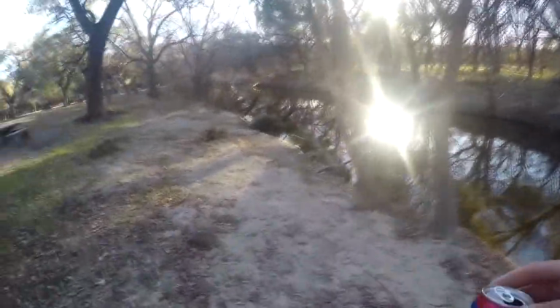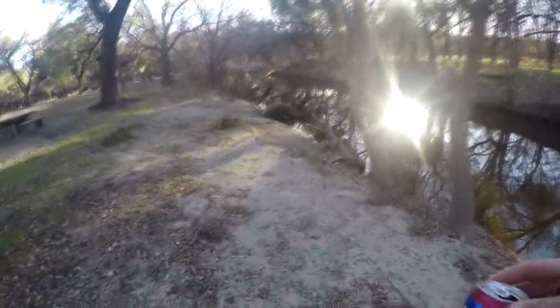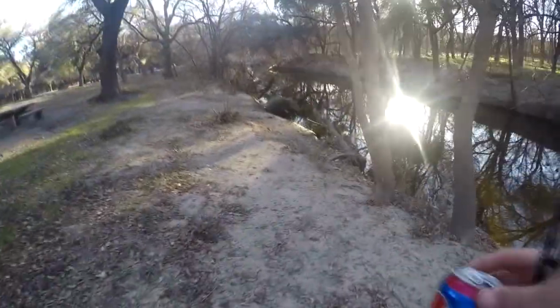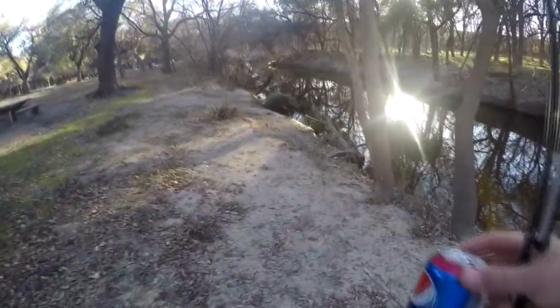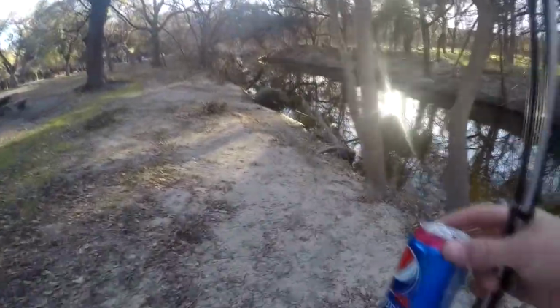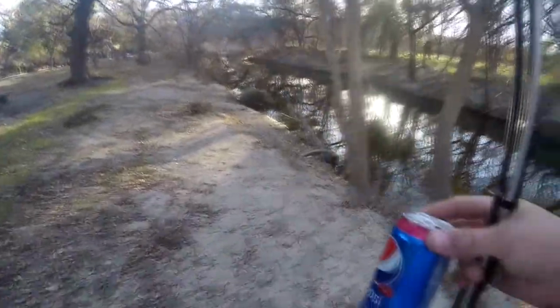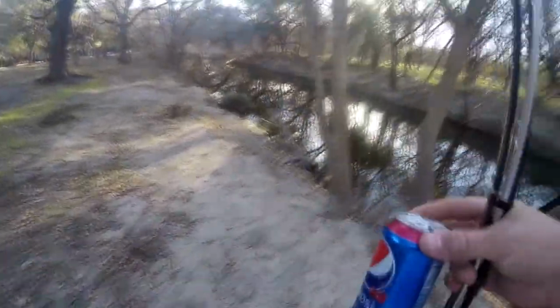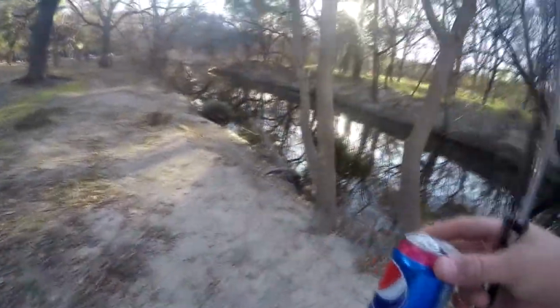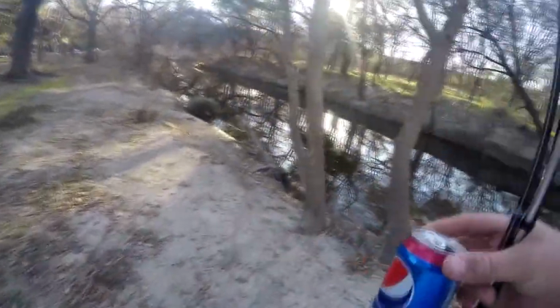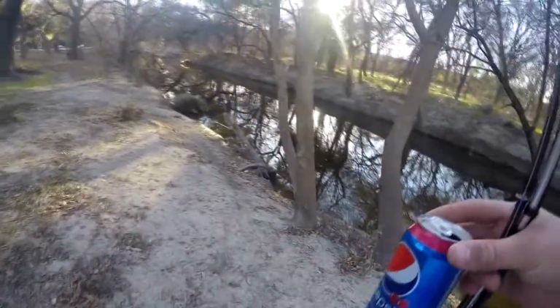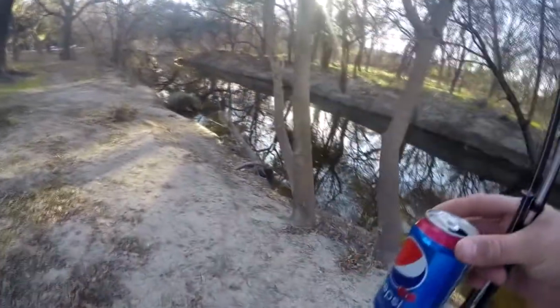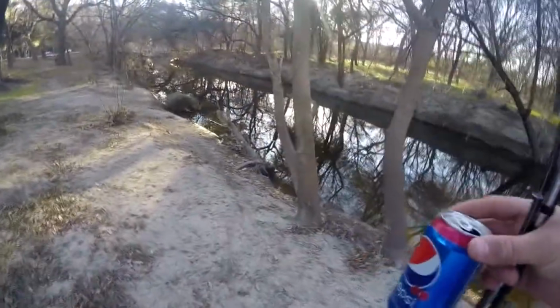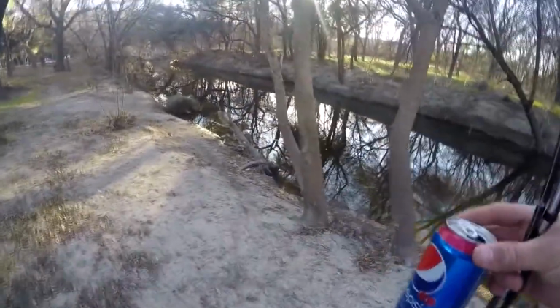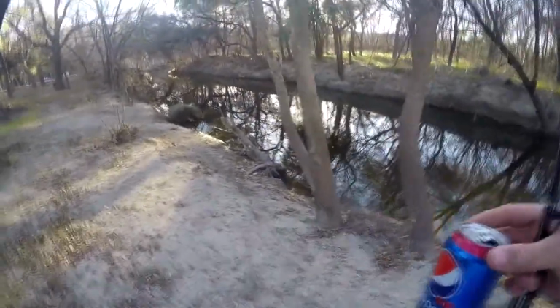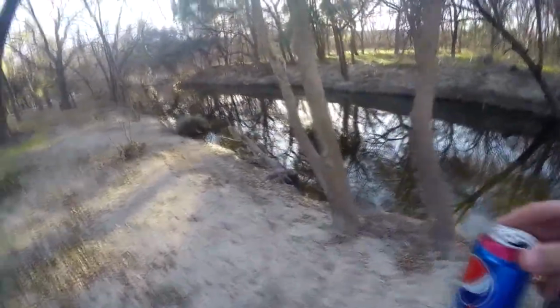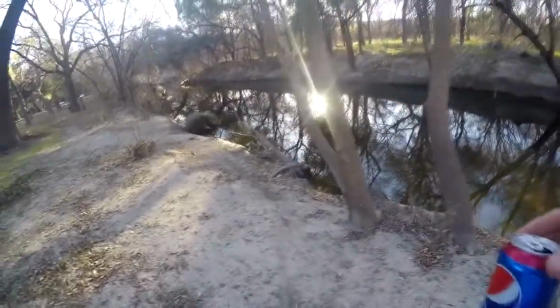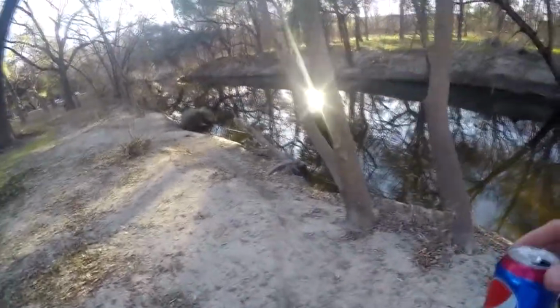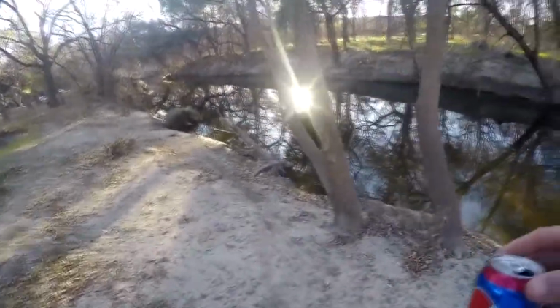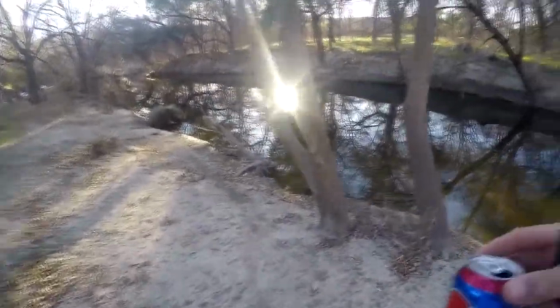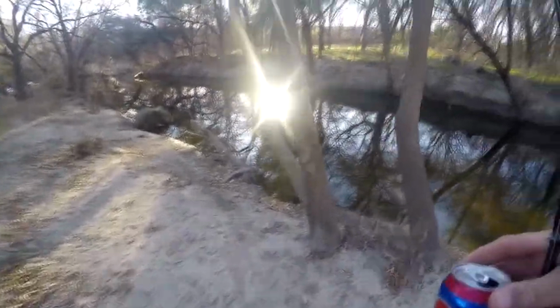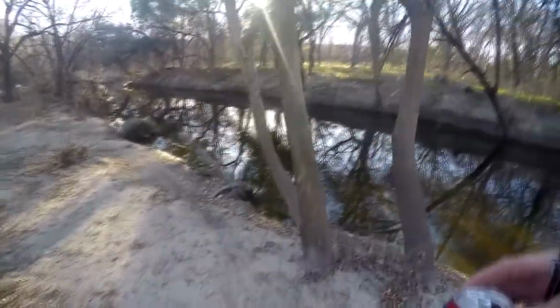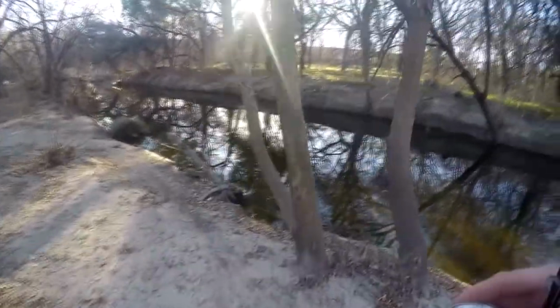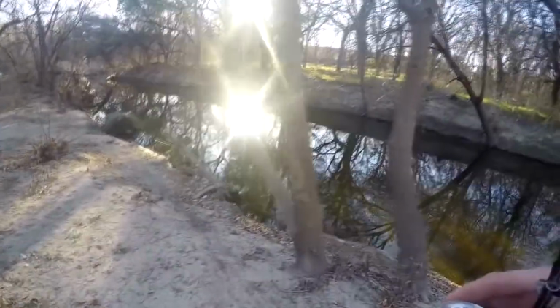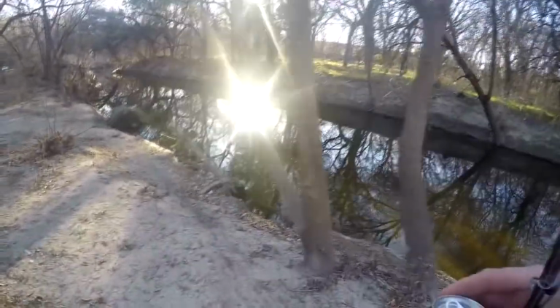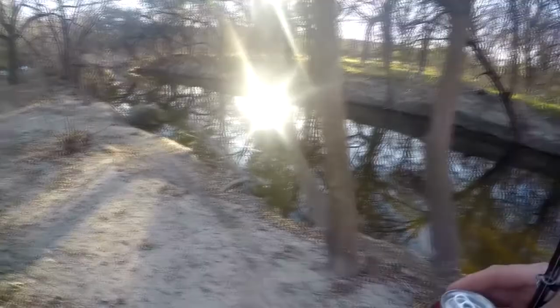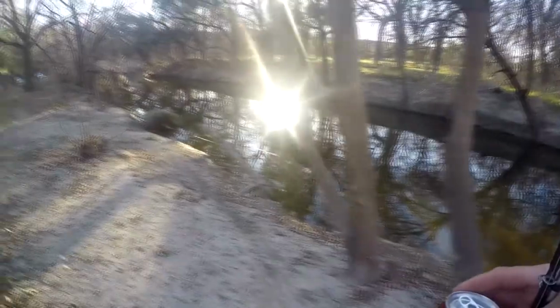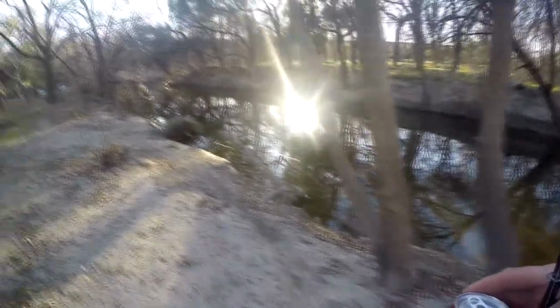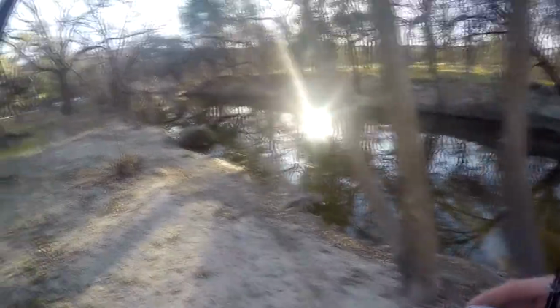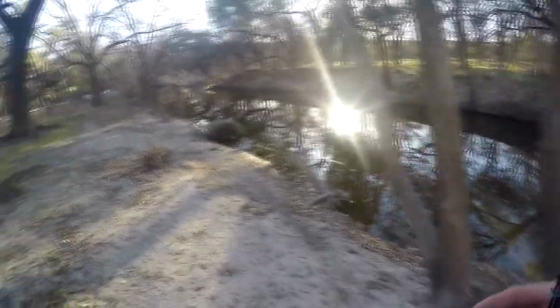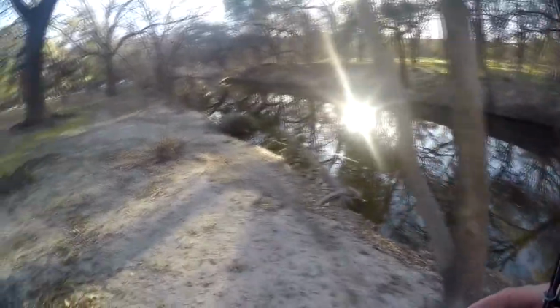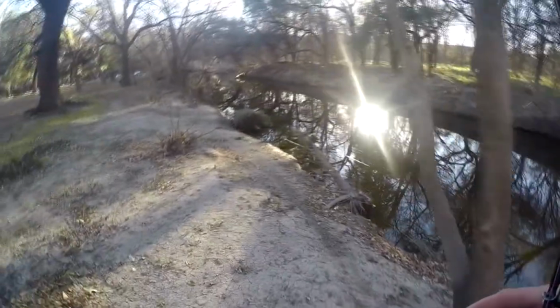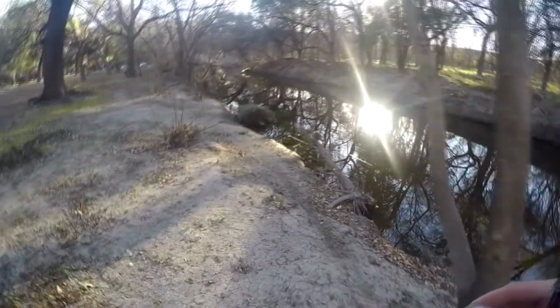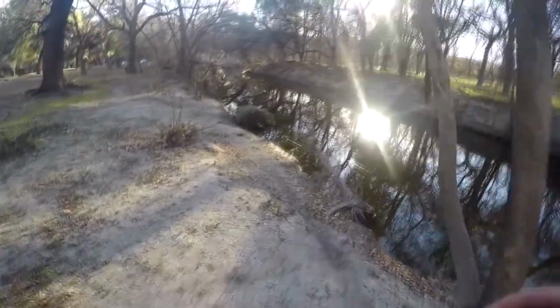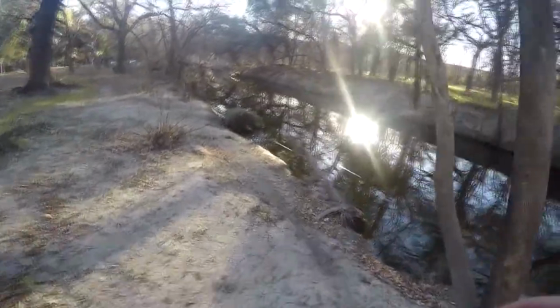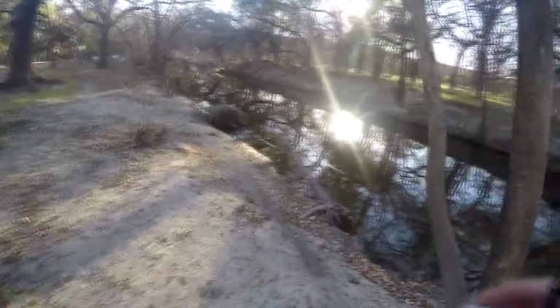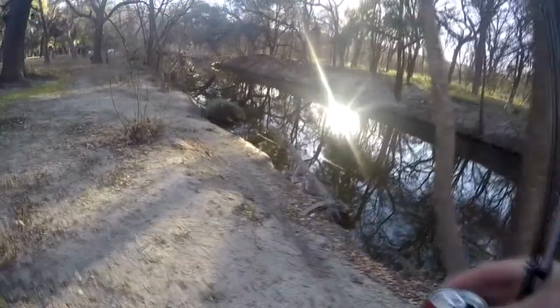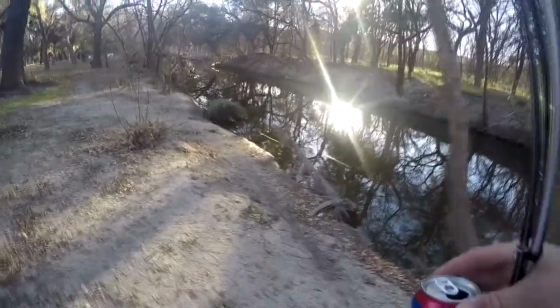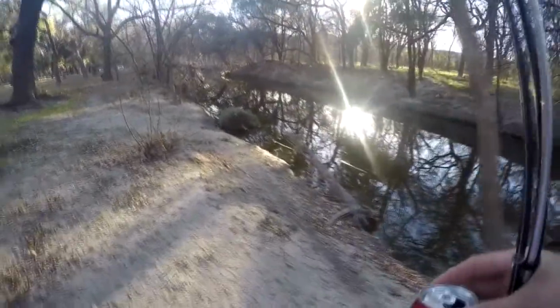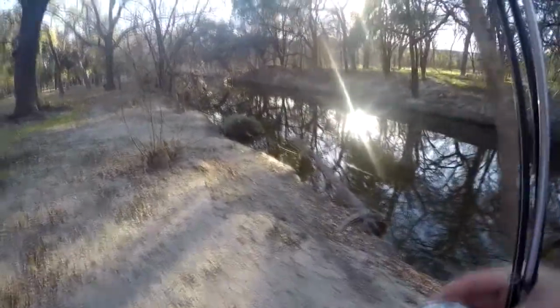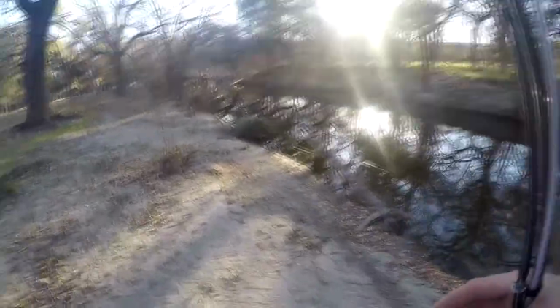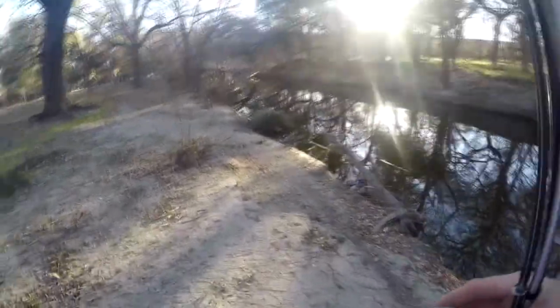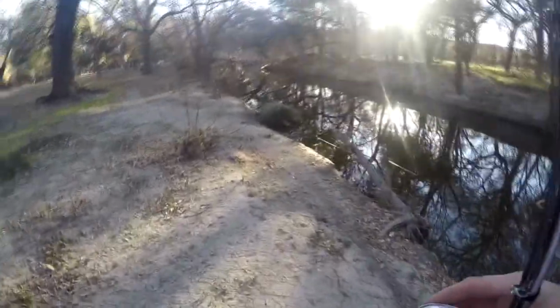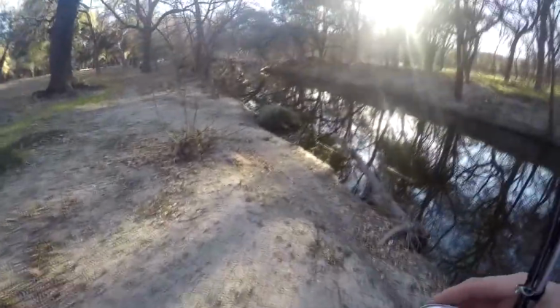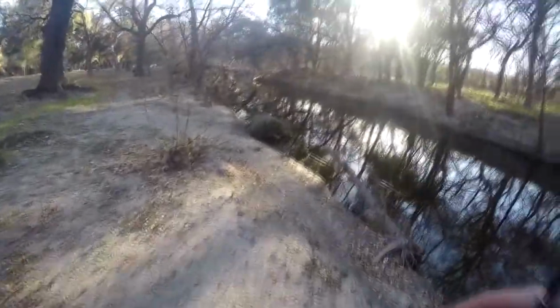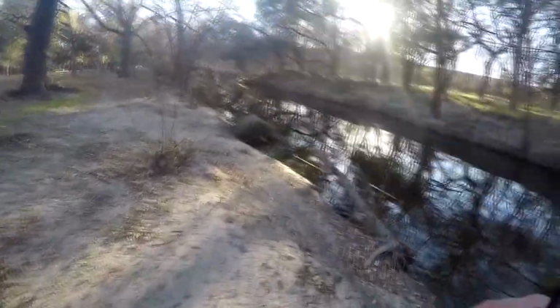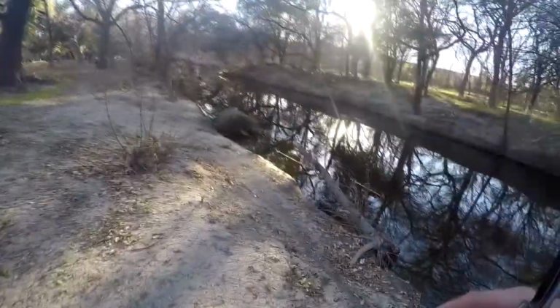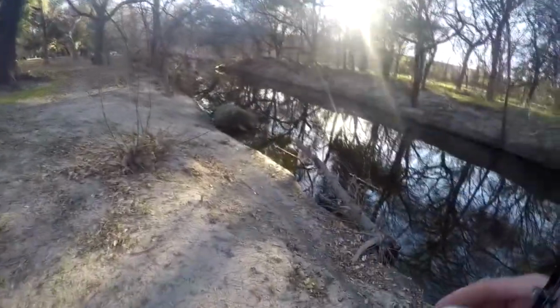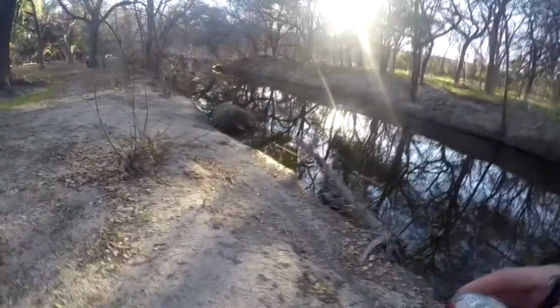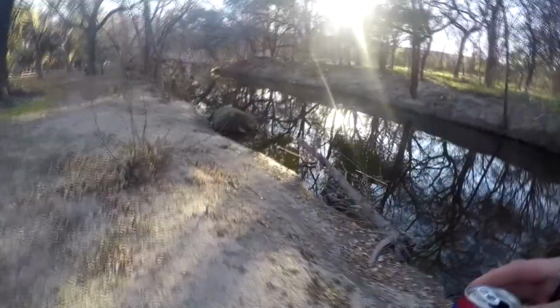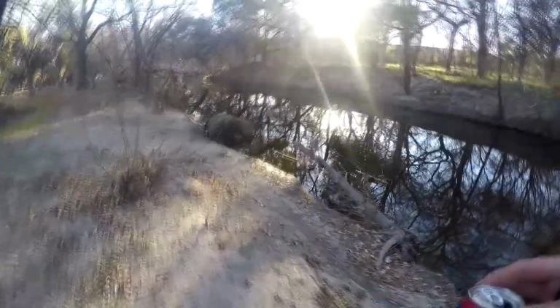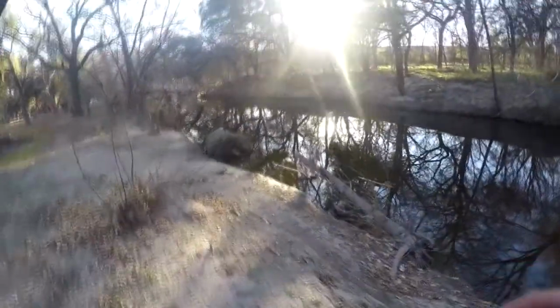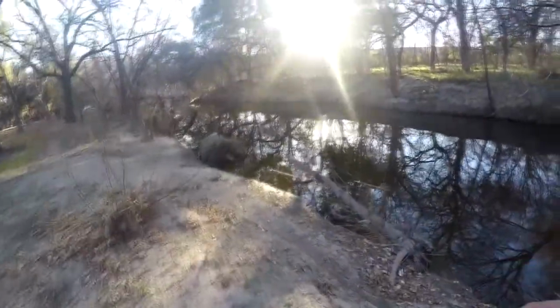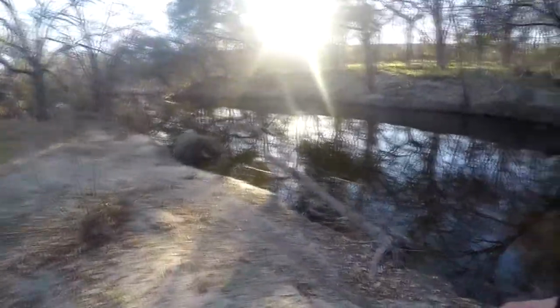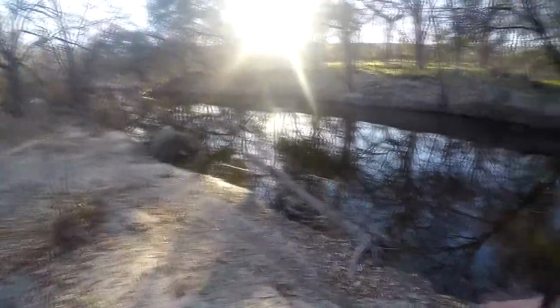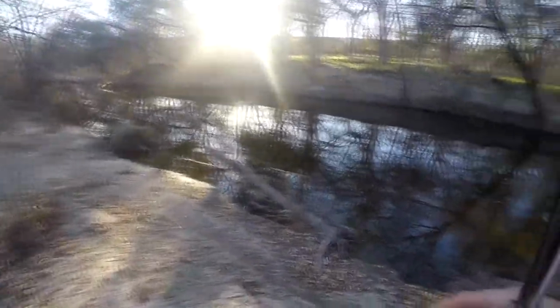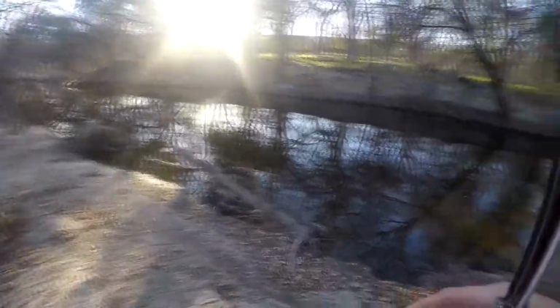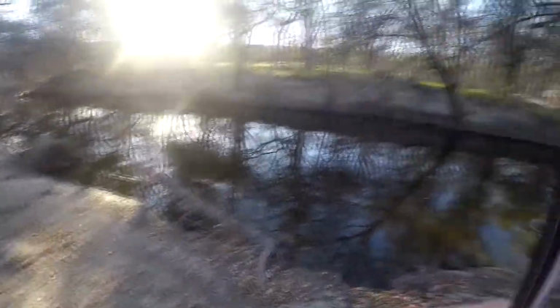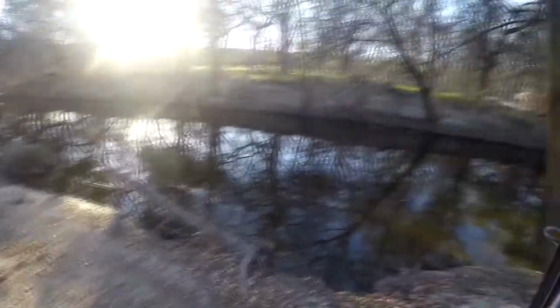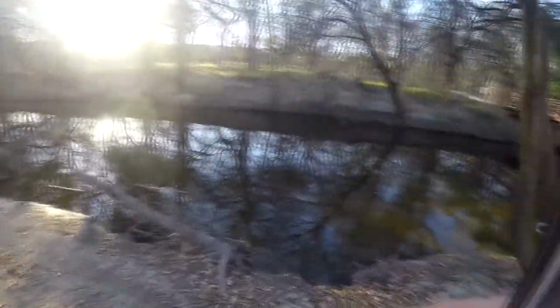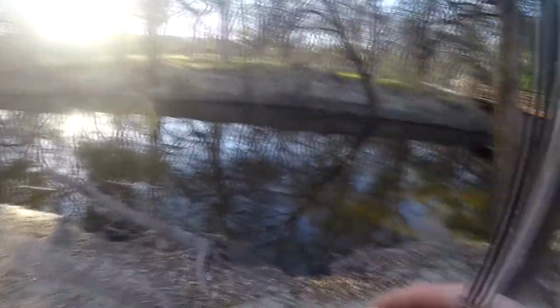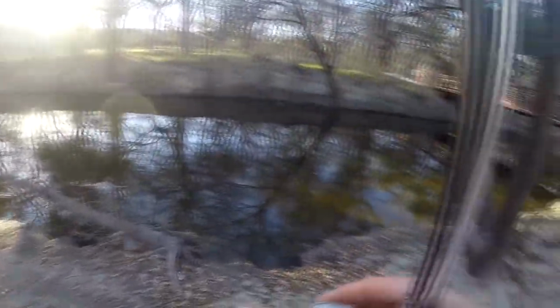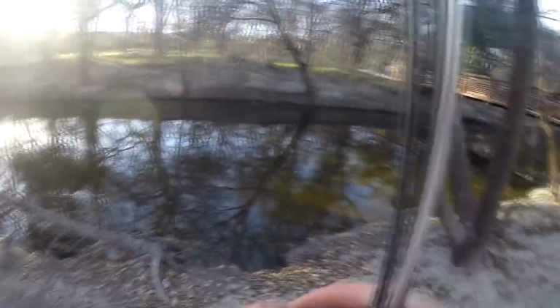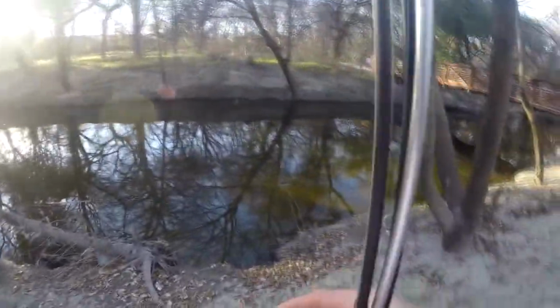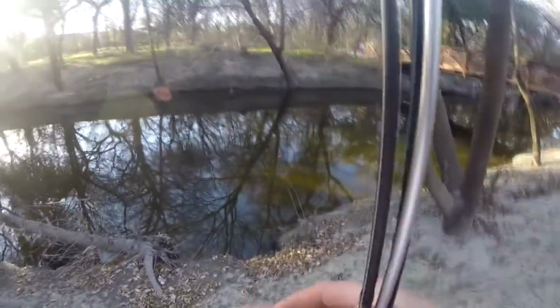The water's clear enough — if there were any fish I should be able to see them. I don't have a whole lot of time; the sun's already starting to go down.